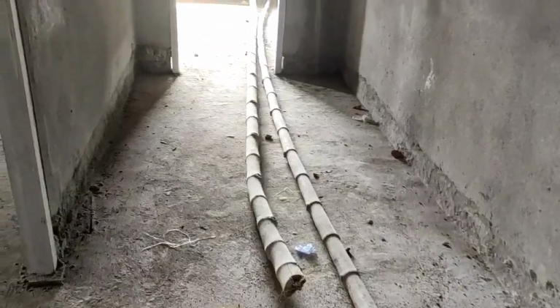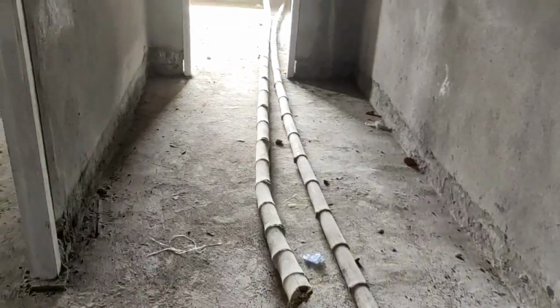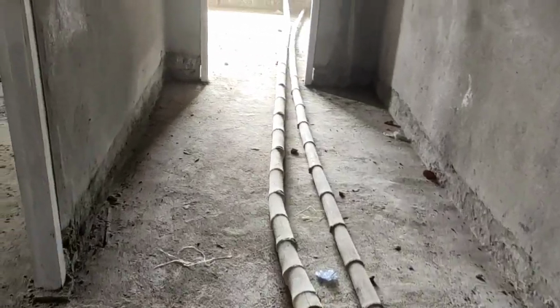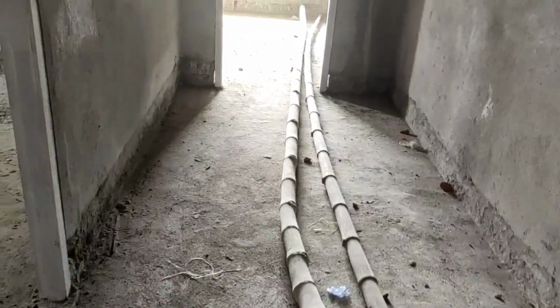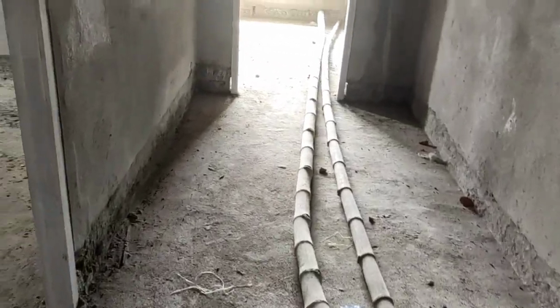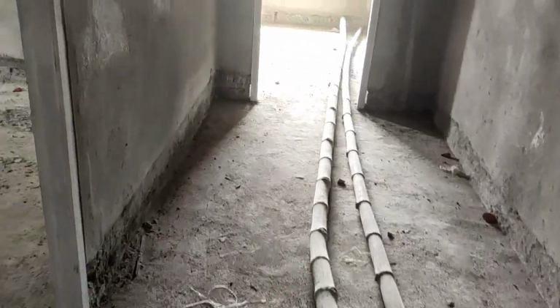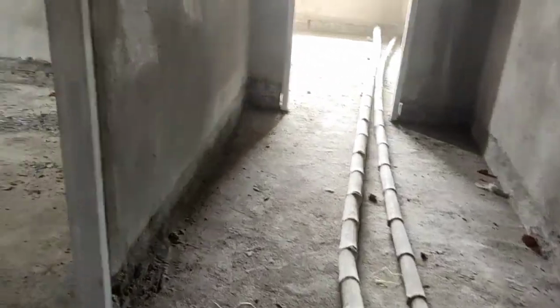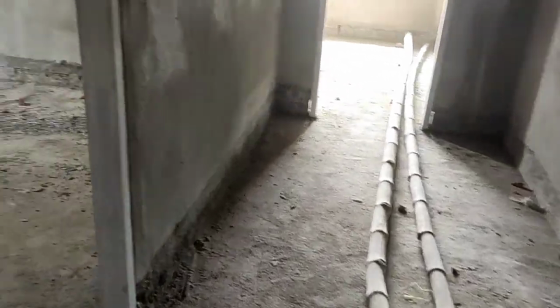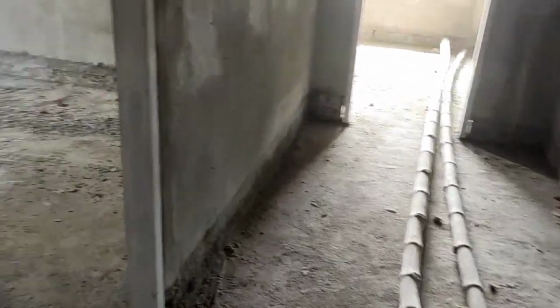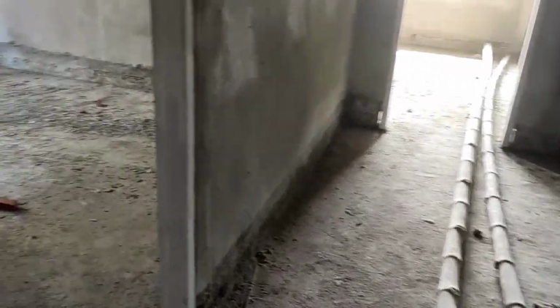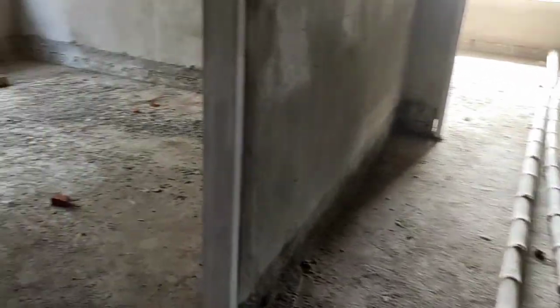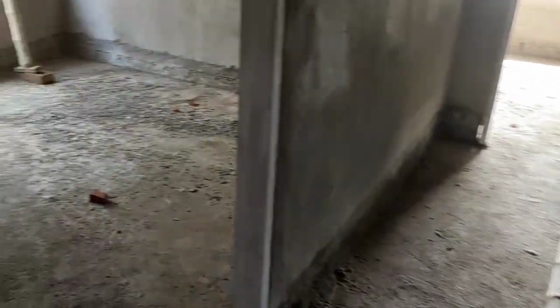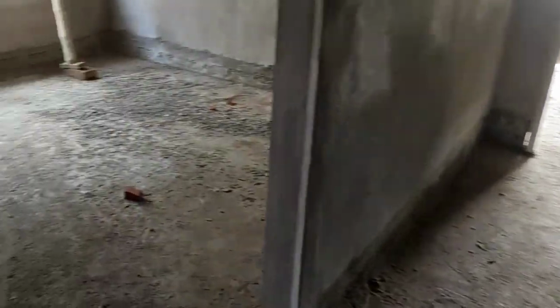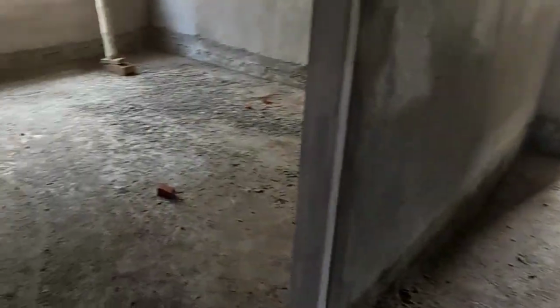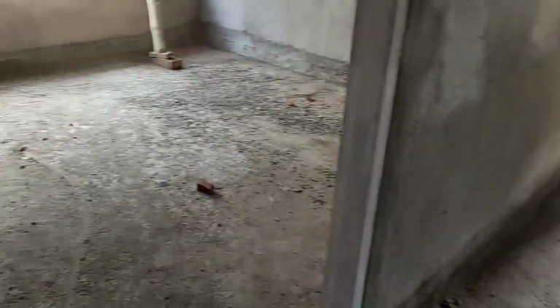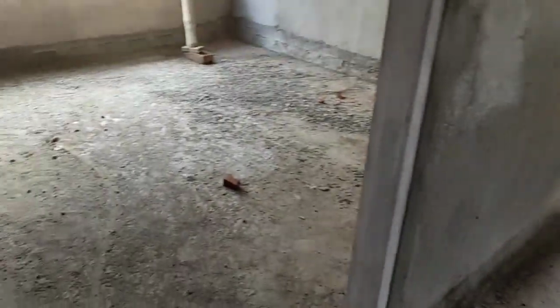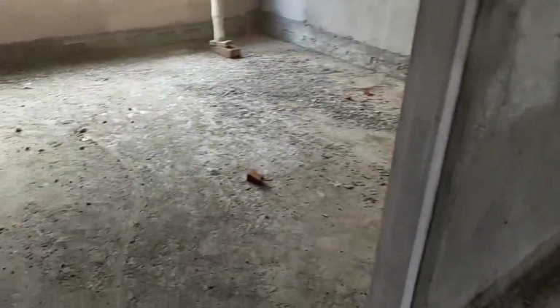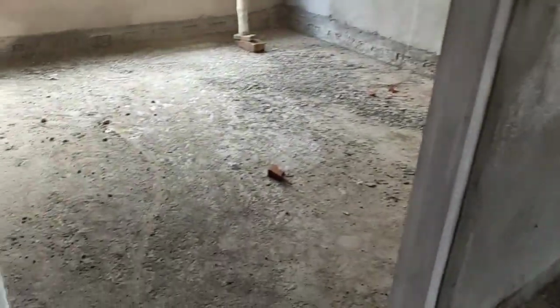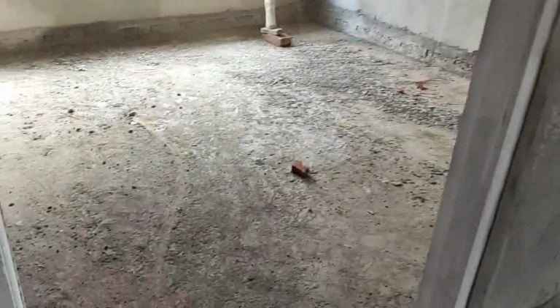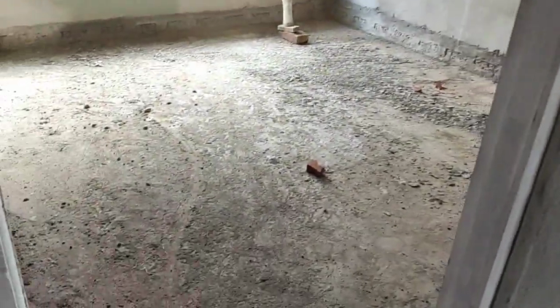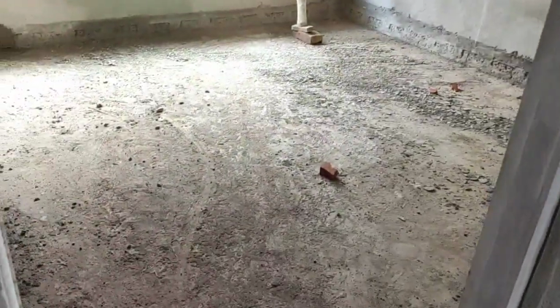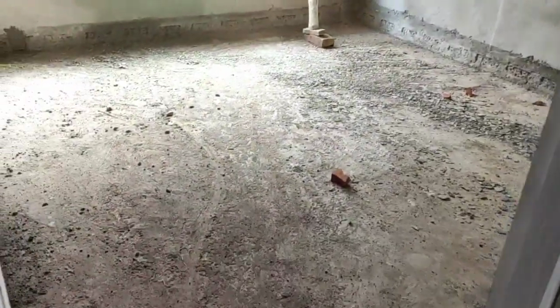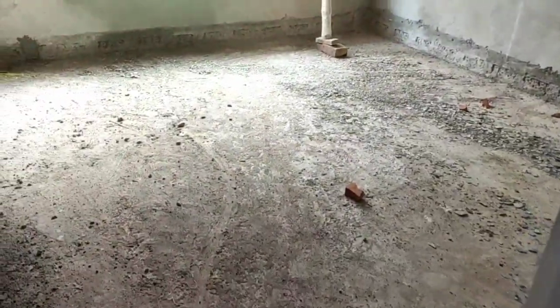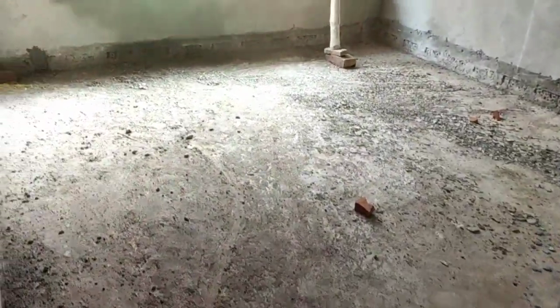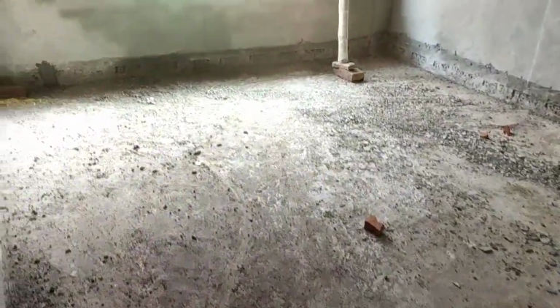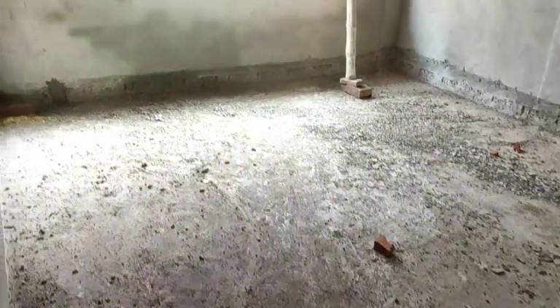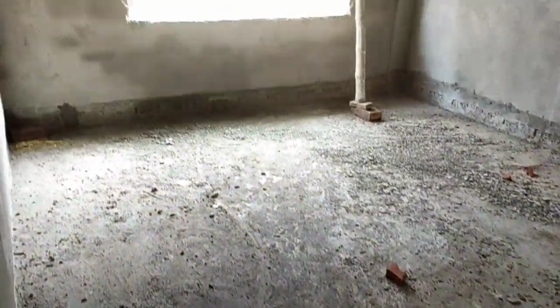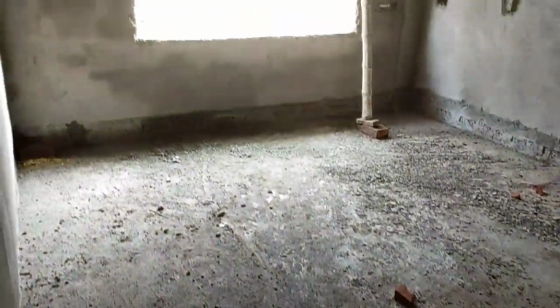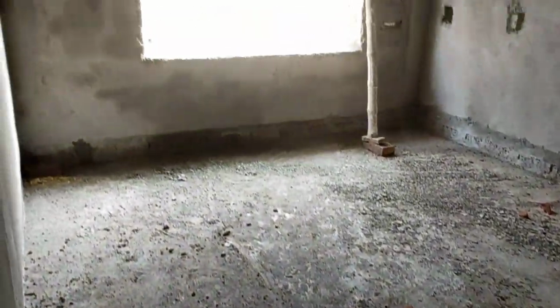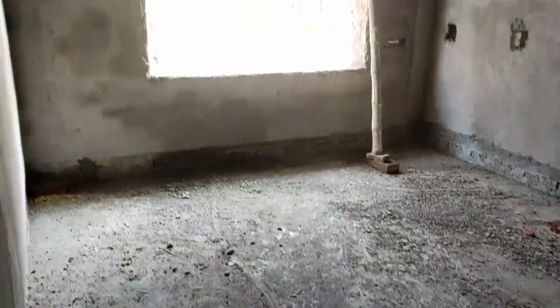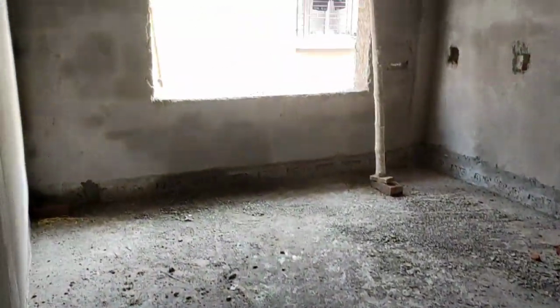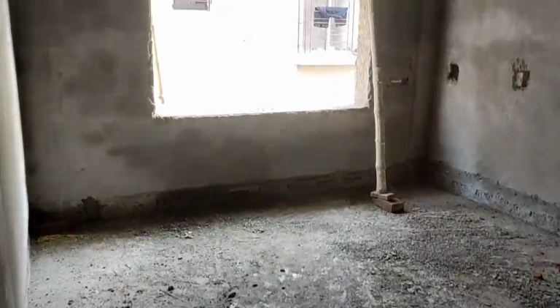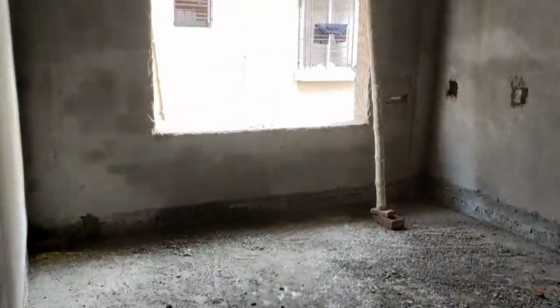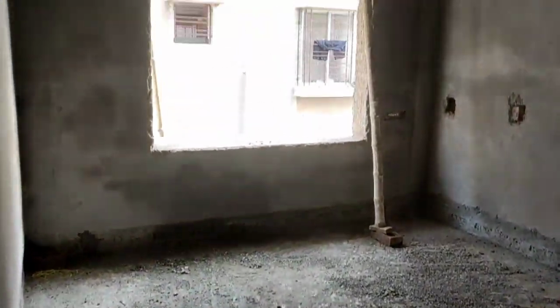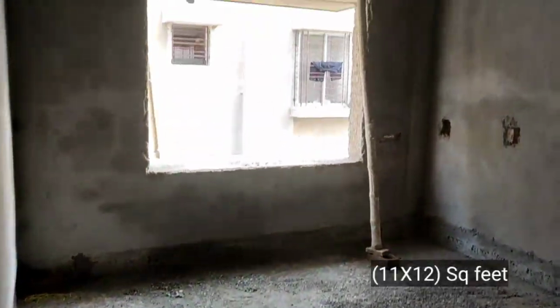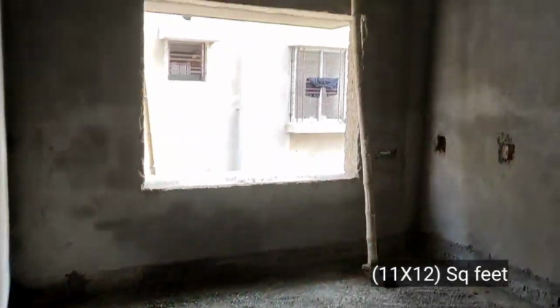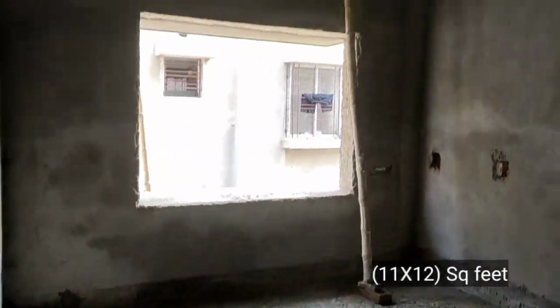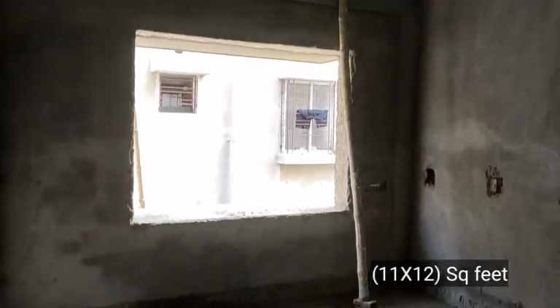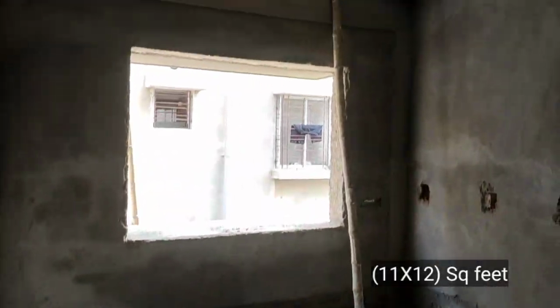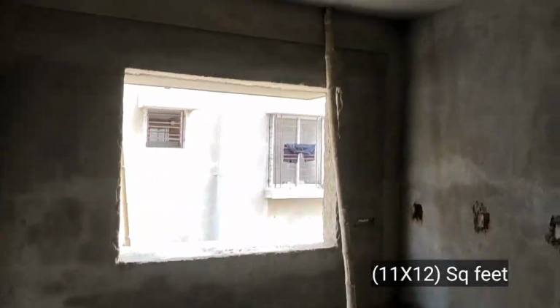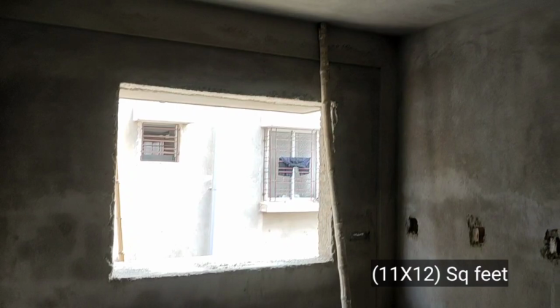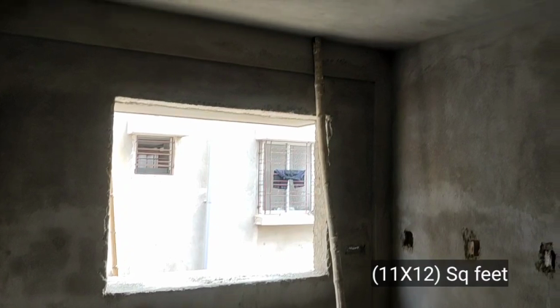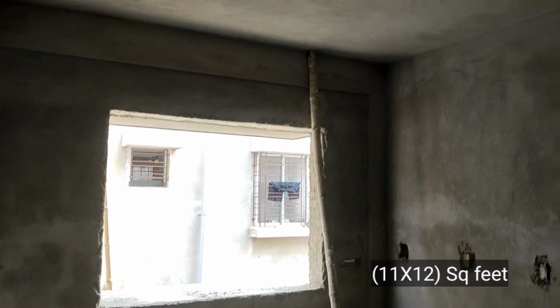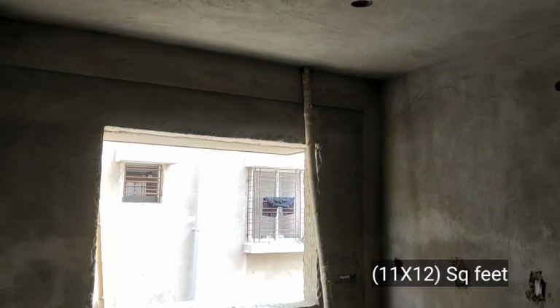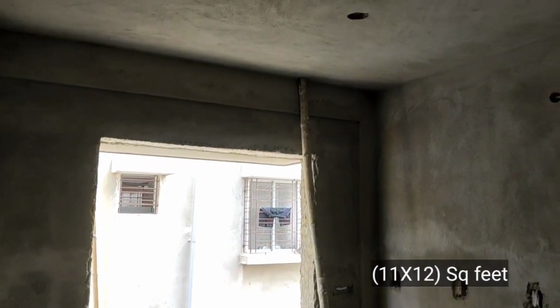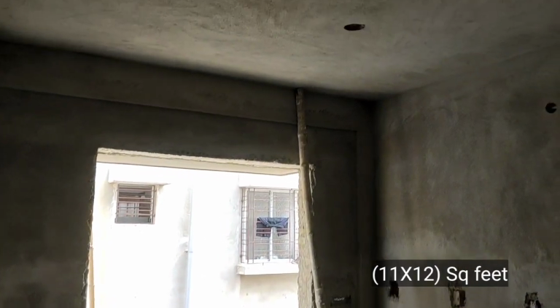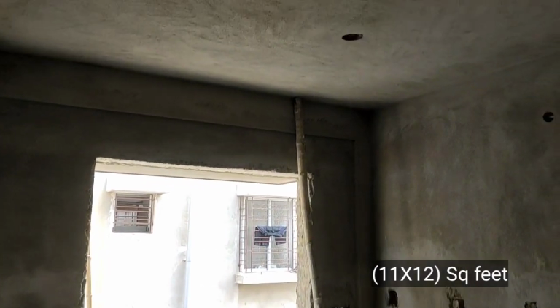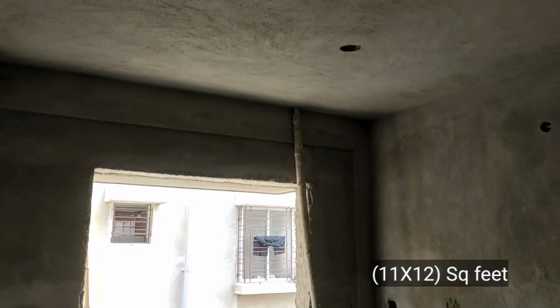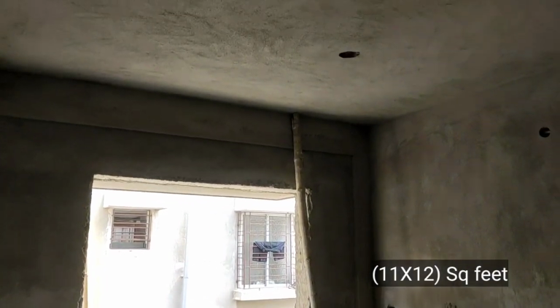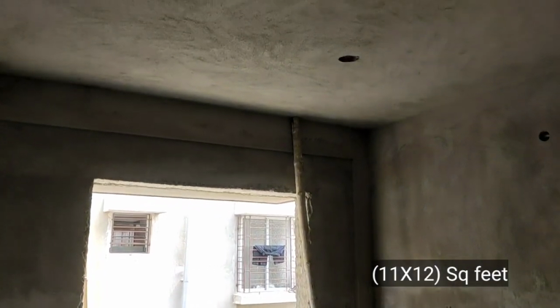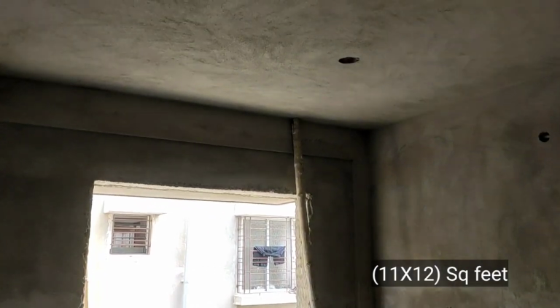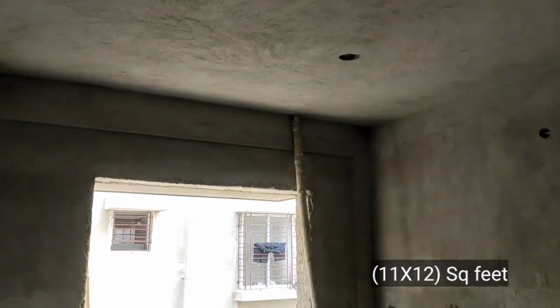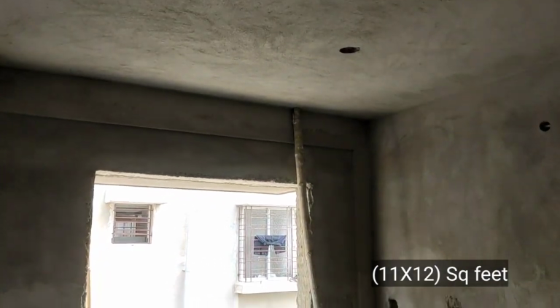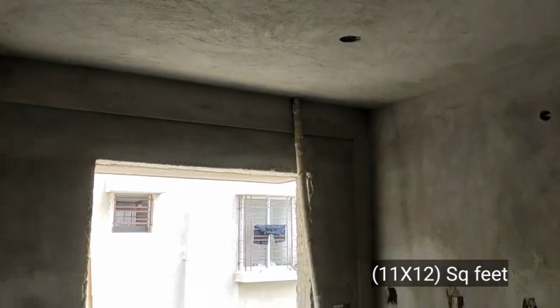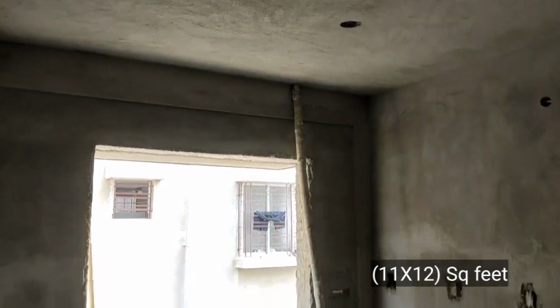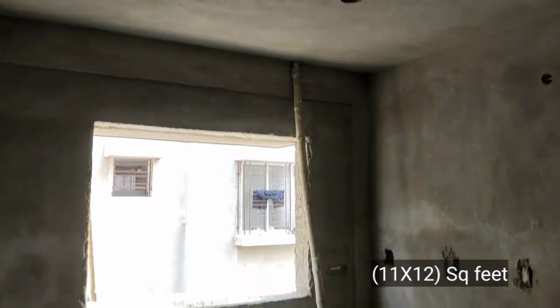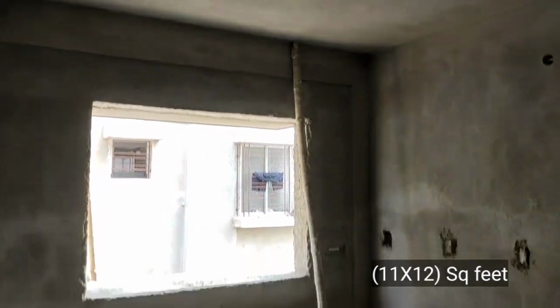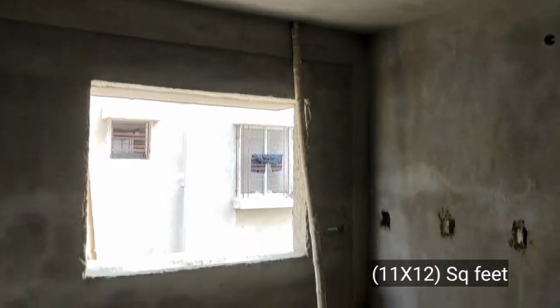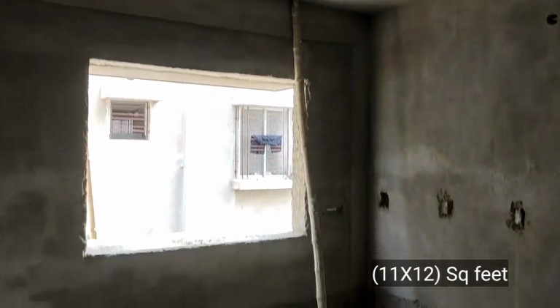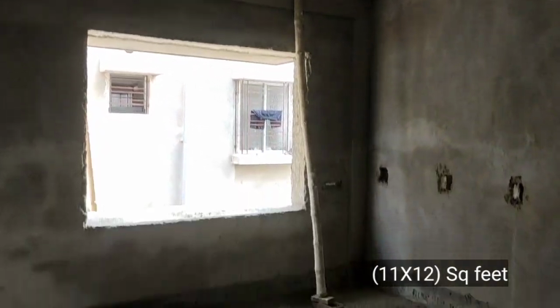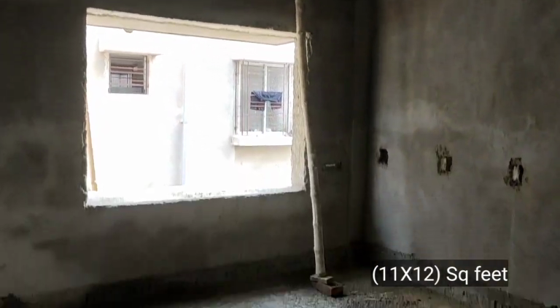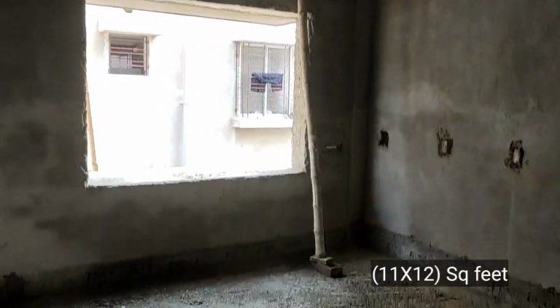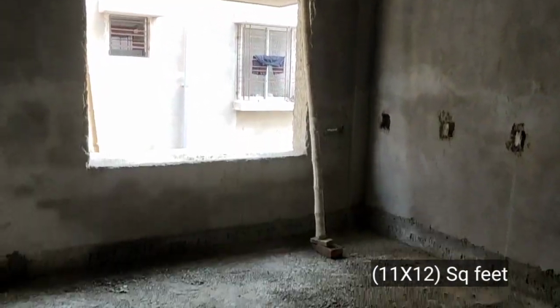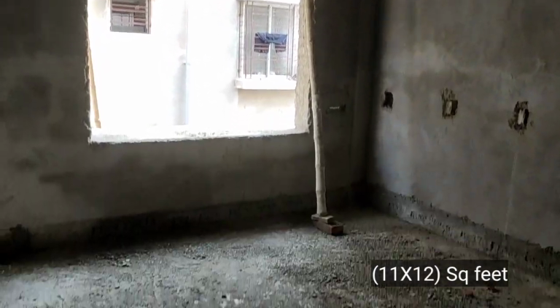This is the second bedroom. The second bedroom size is 12 feet by 12 feet, and this is the east facing bedroom.